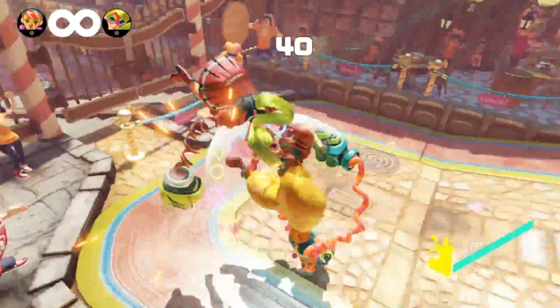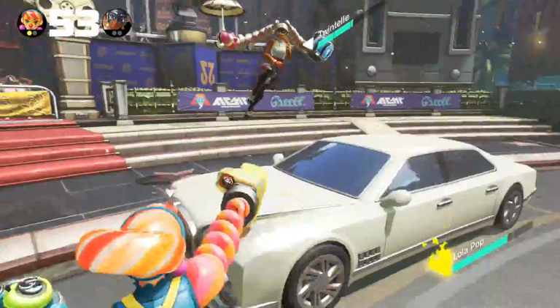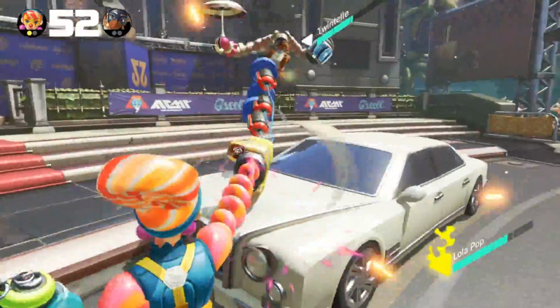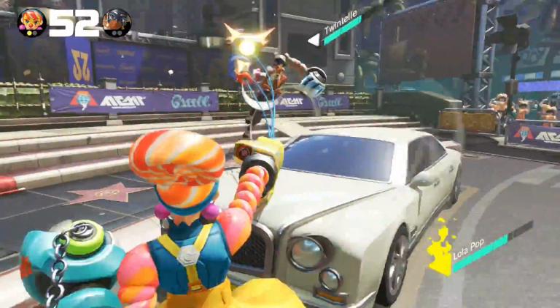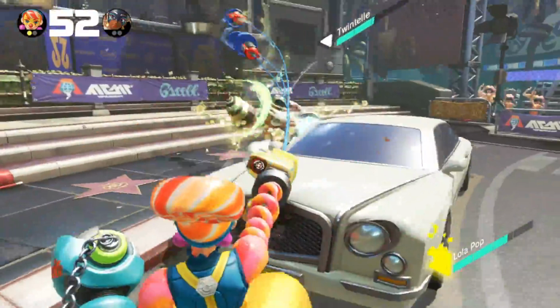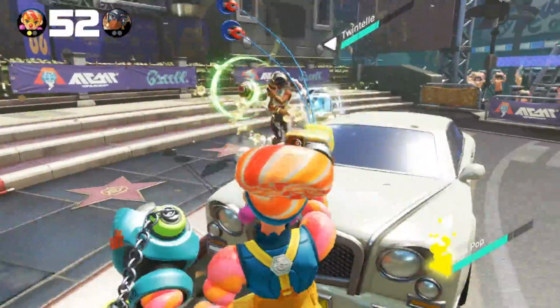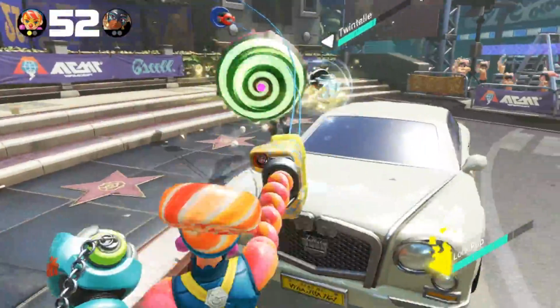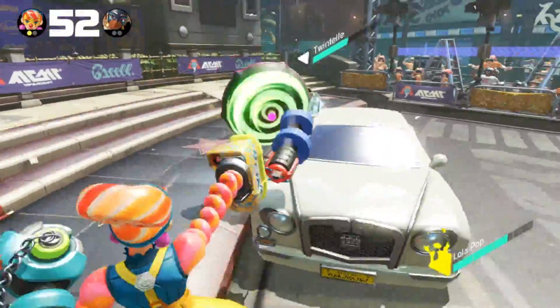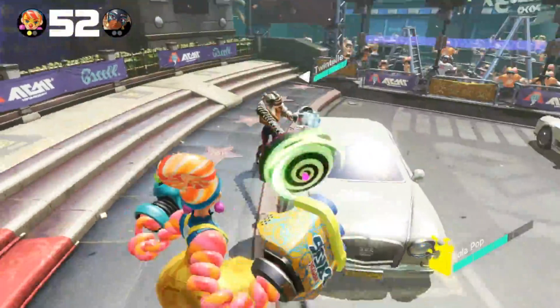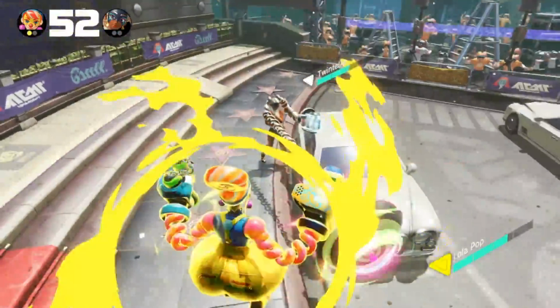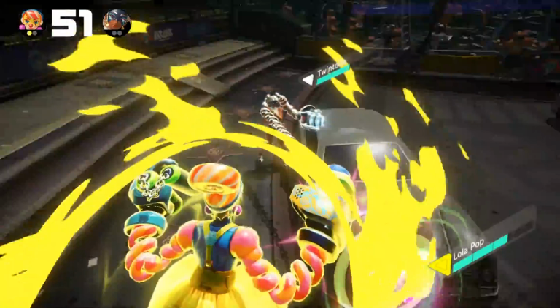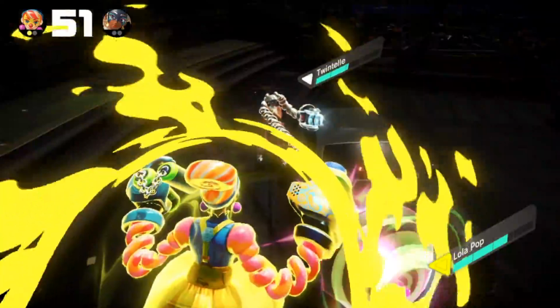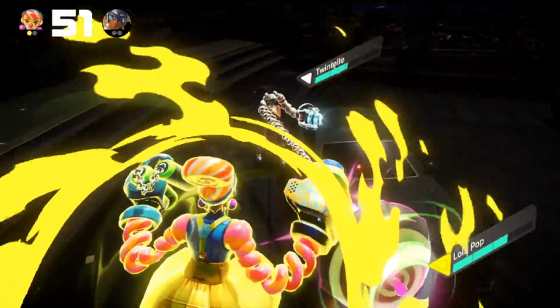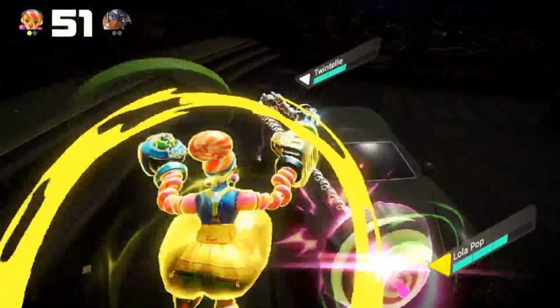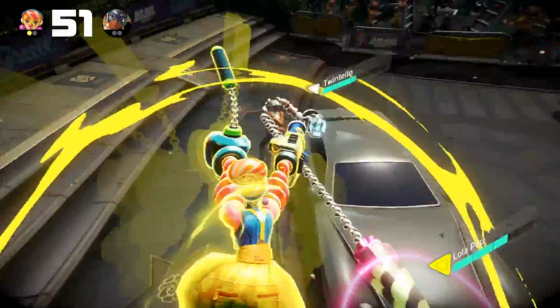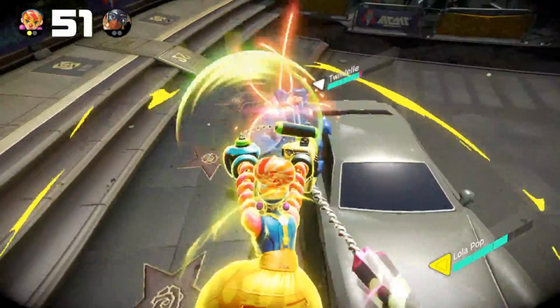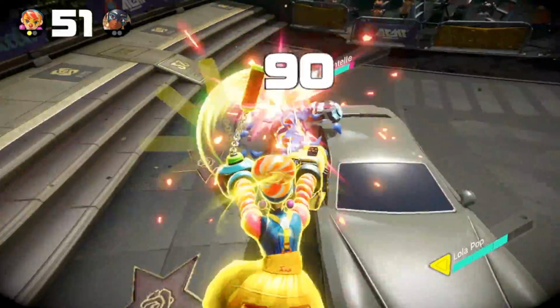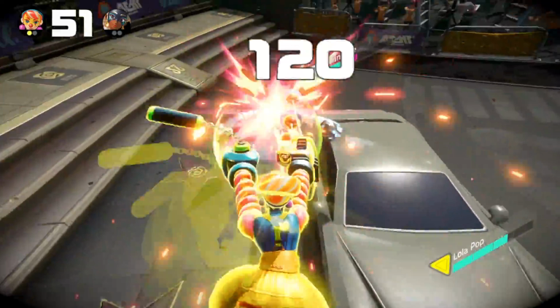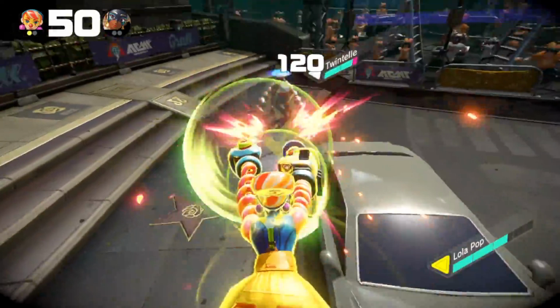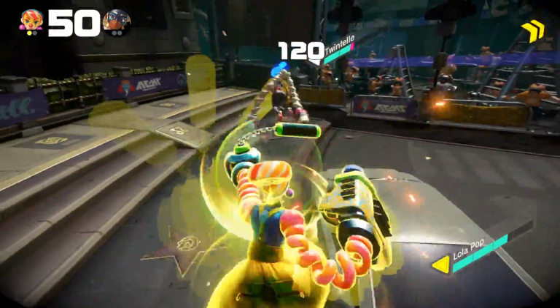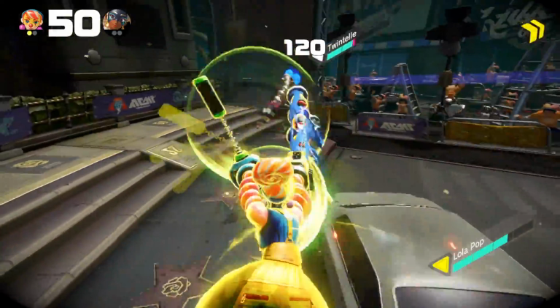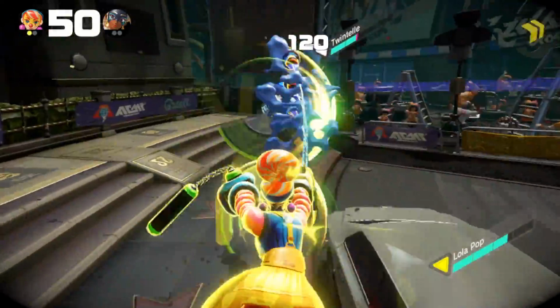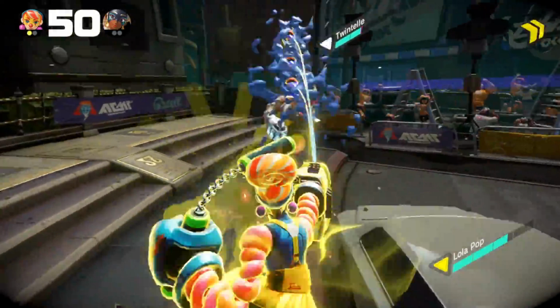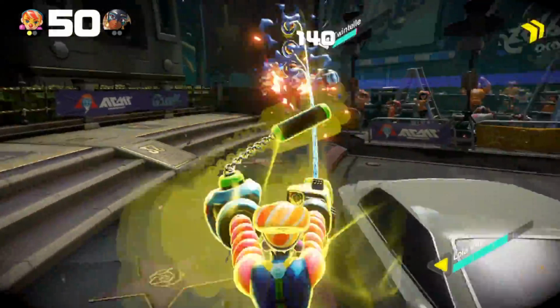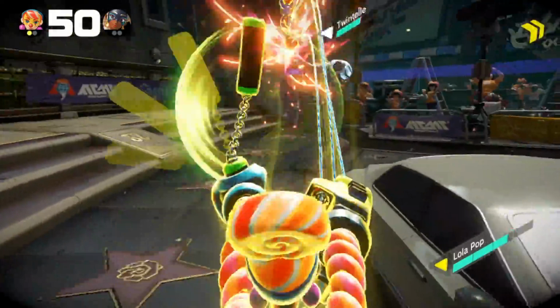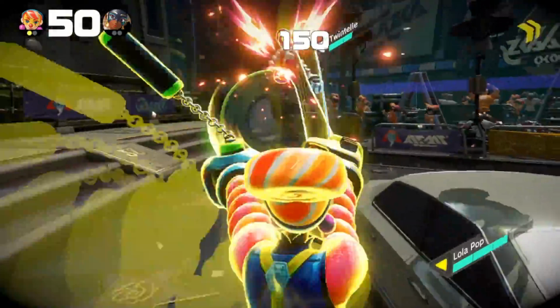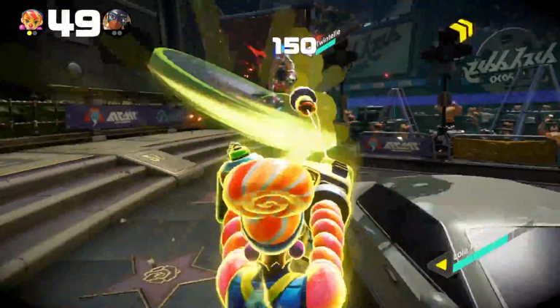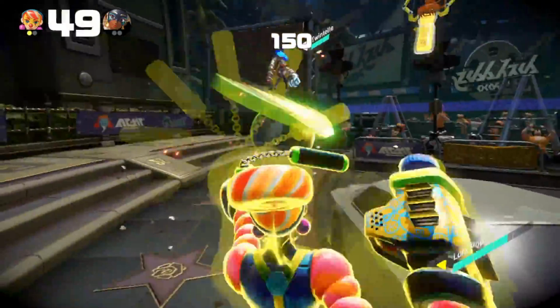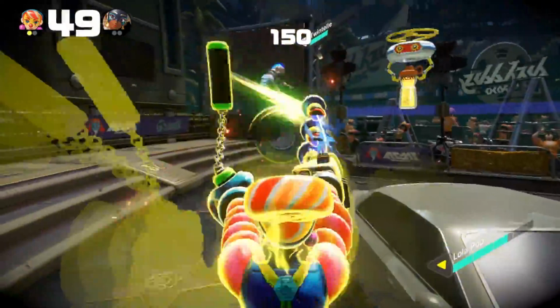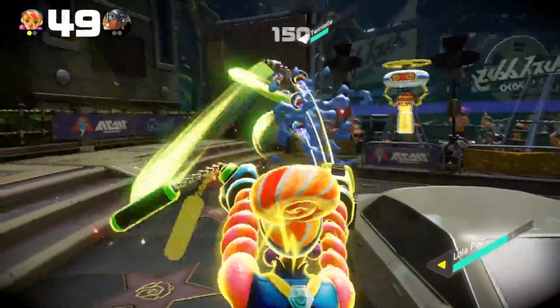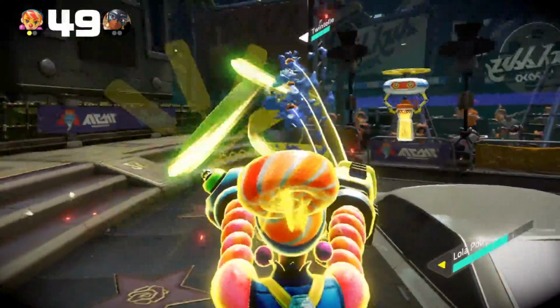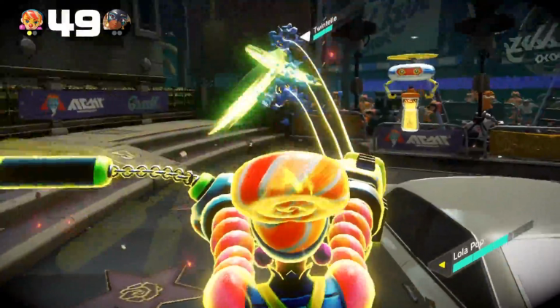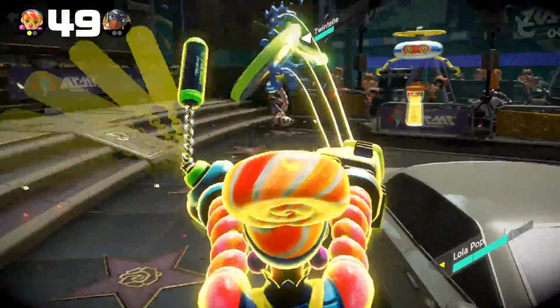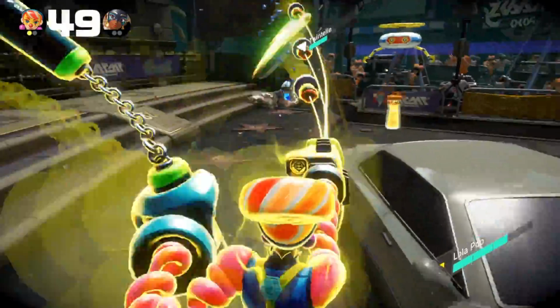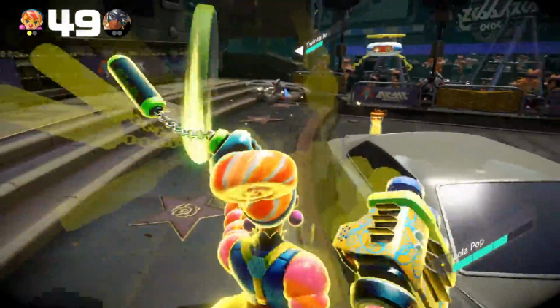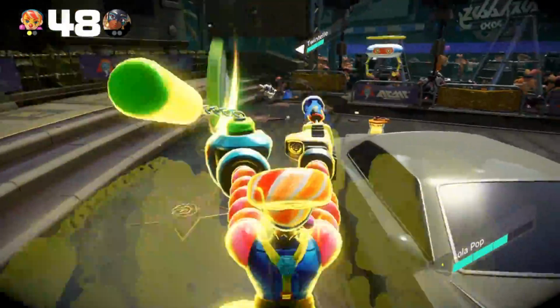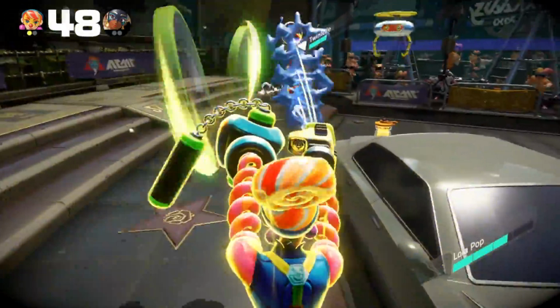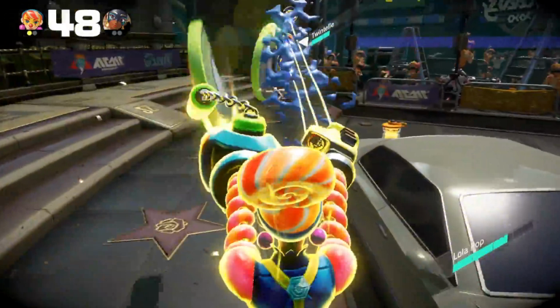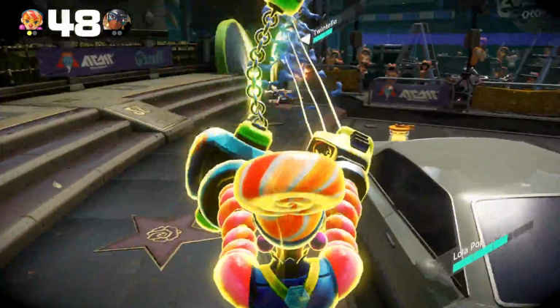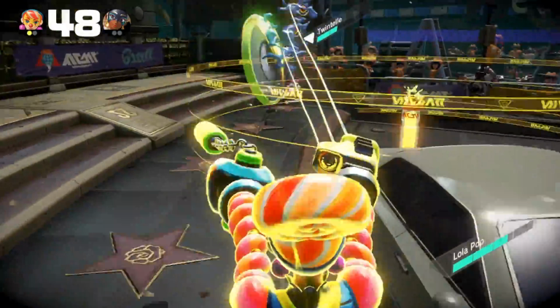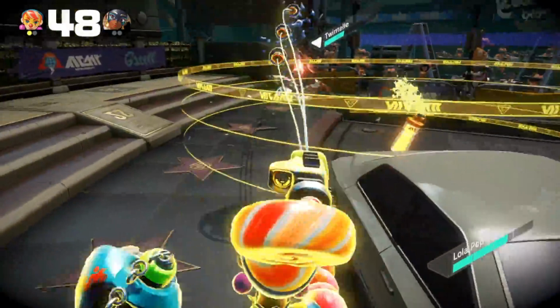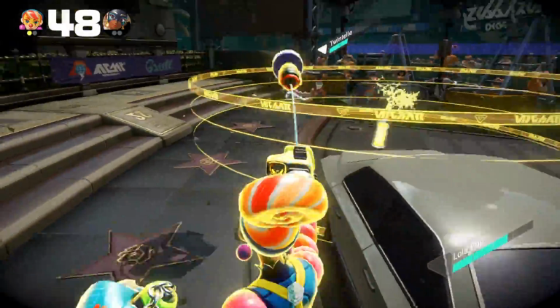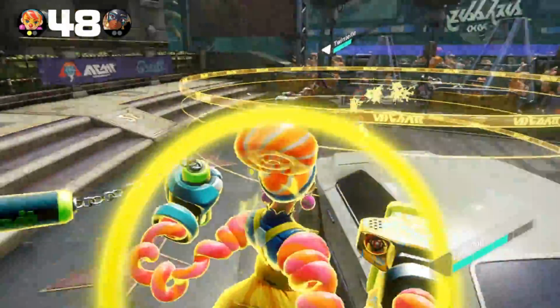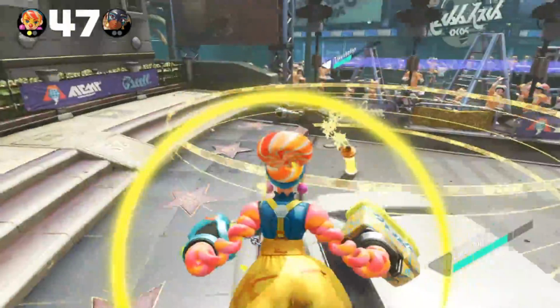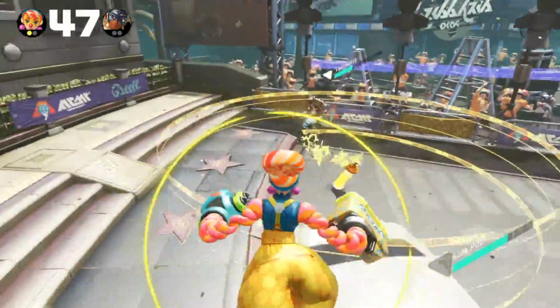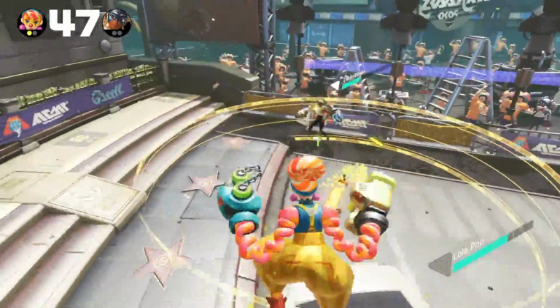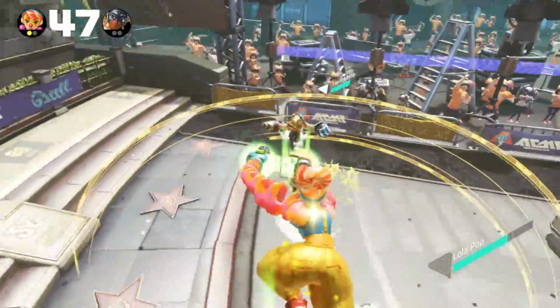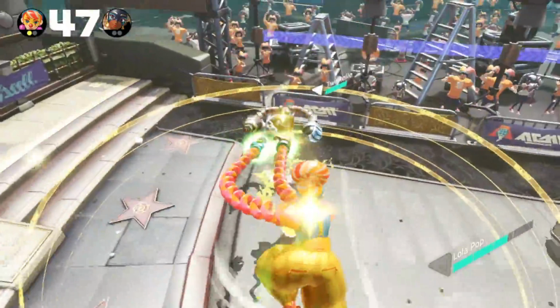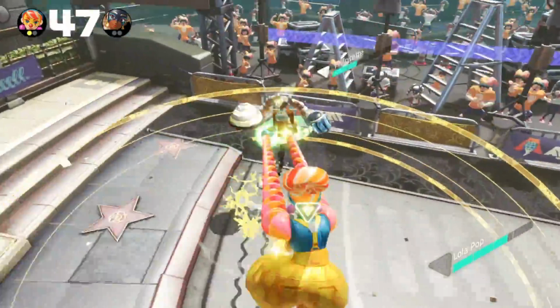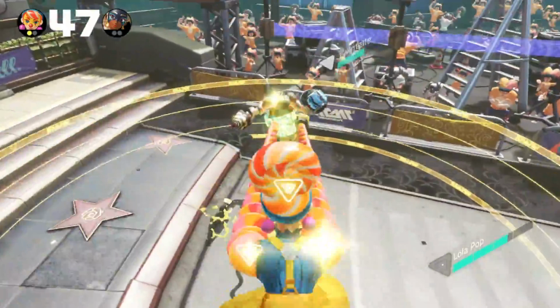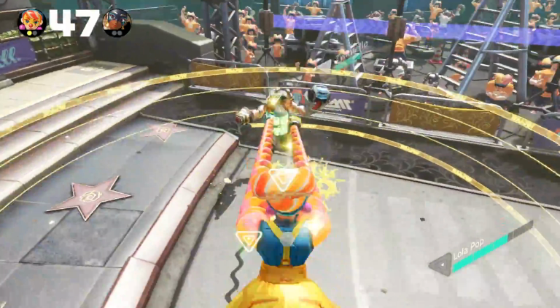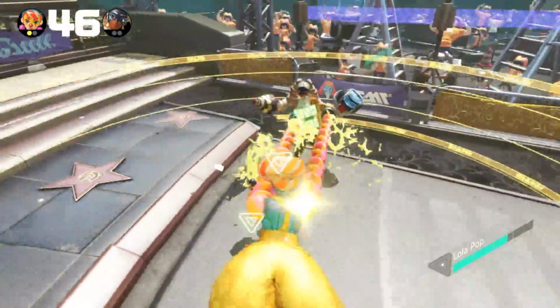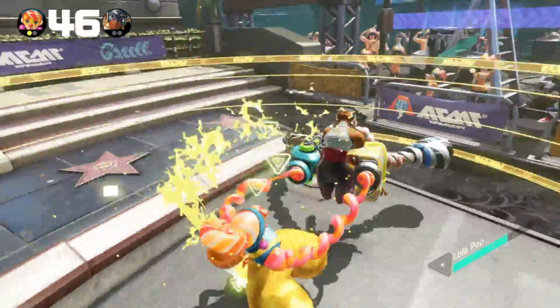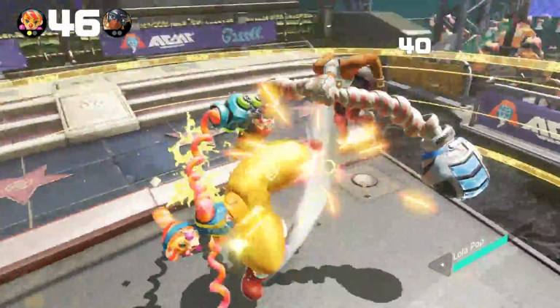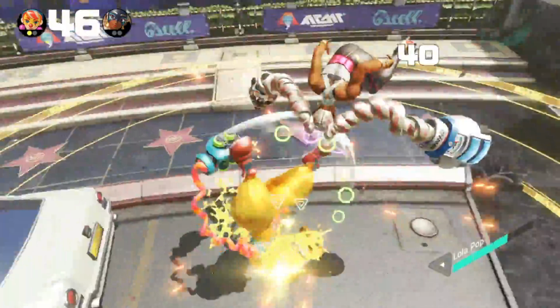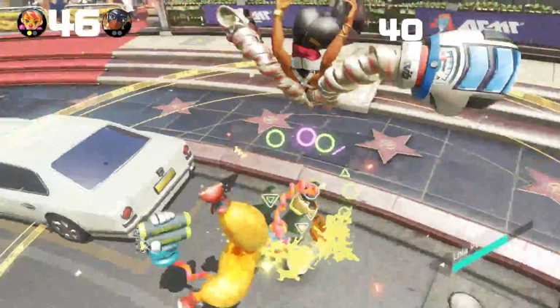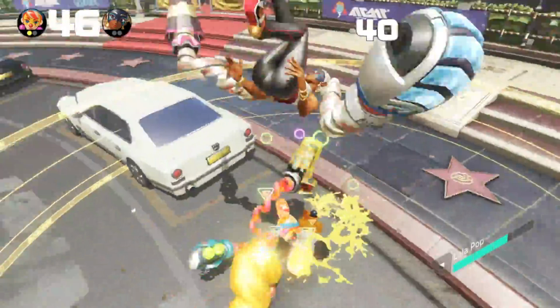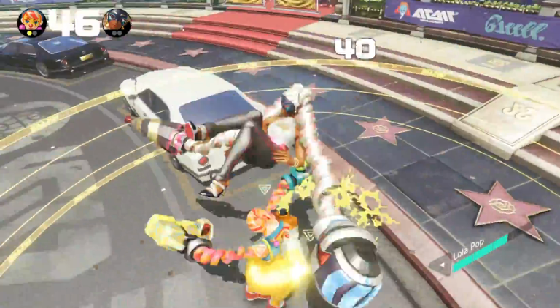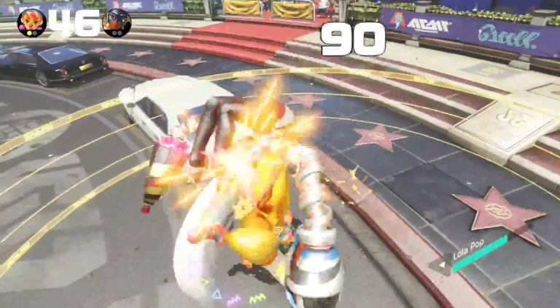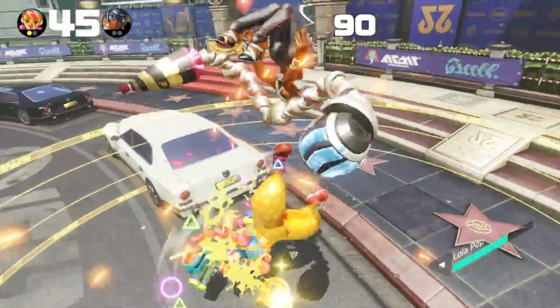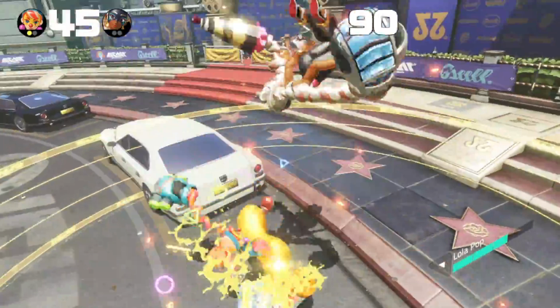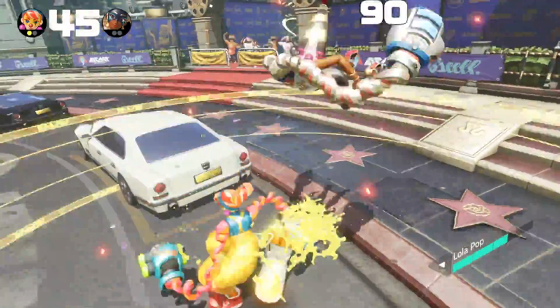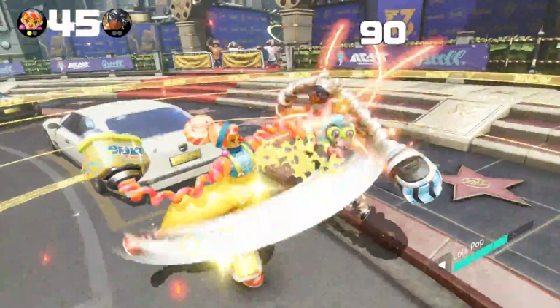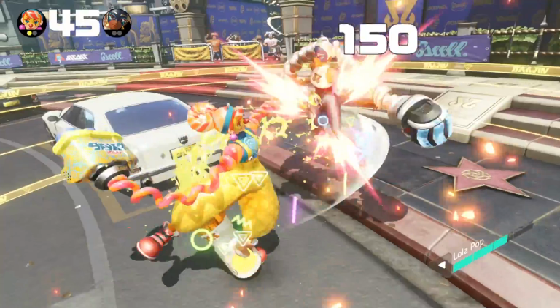Weapons like the Funchuk that change behavior depending on being grounded or being in the air will have additional flexibility thanks to this. In addition to these myriad of options Lola has, she has some subtle traits that may give her an advantage.